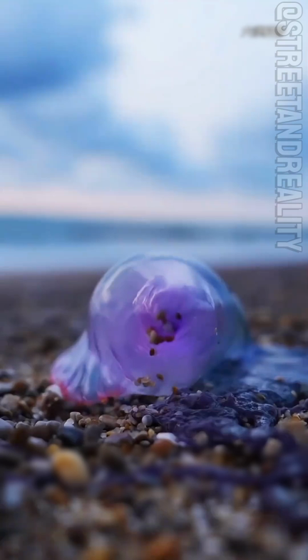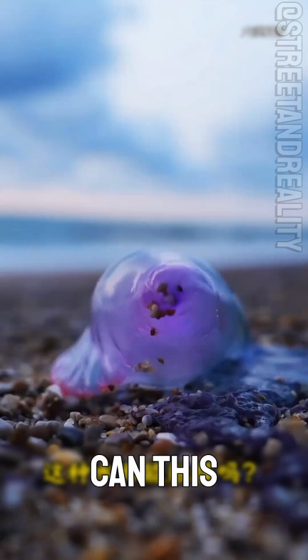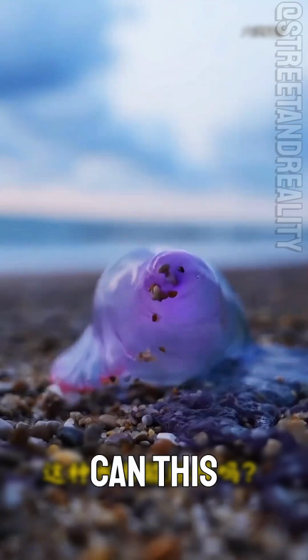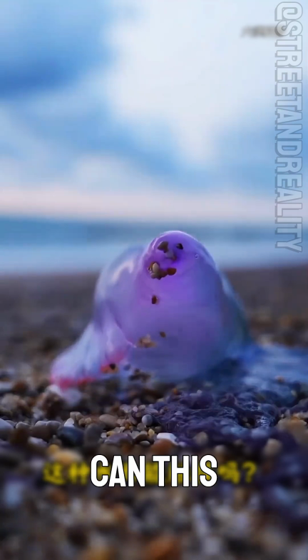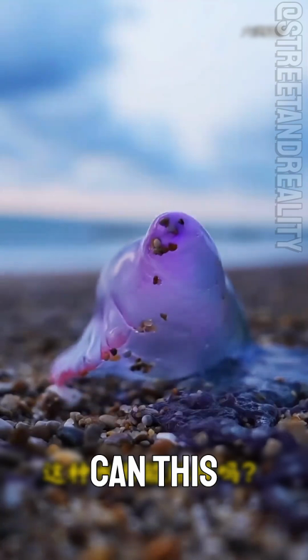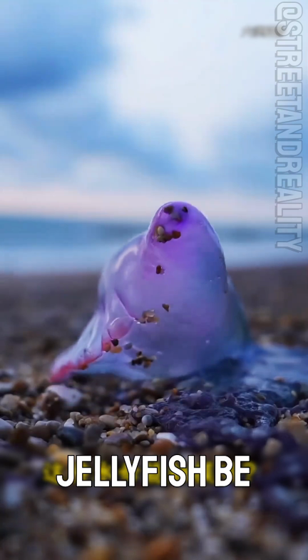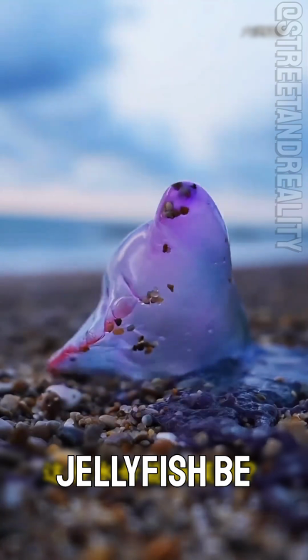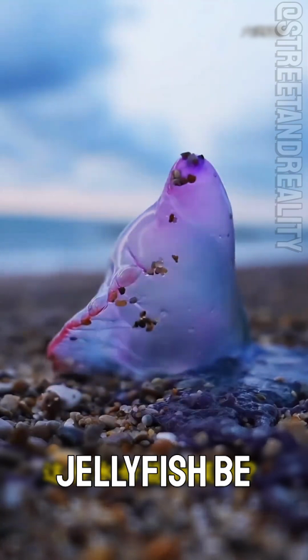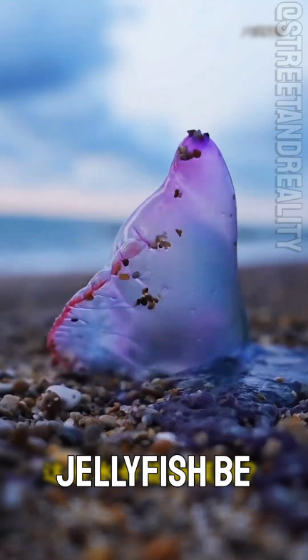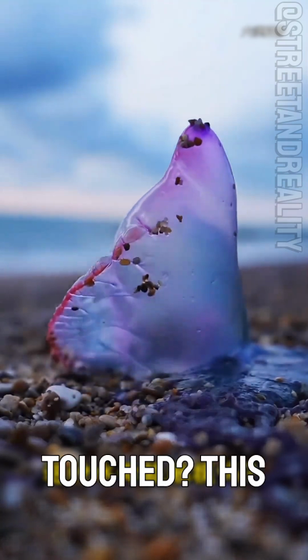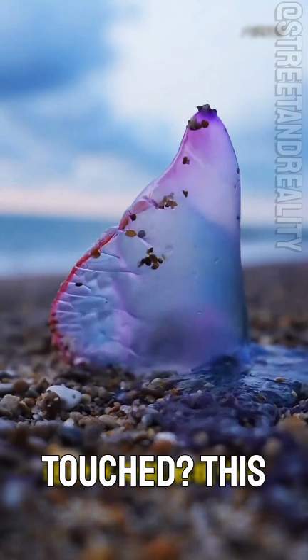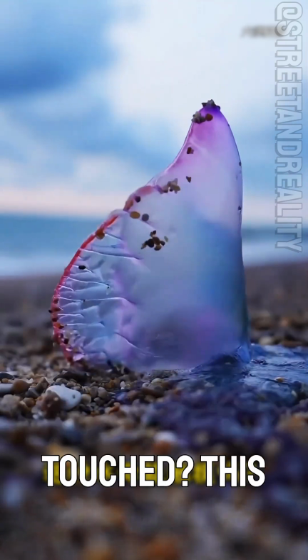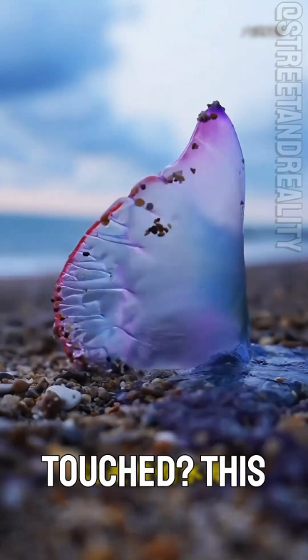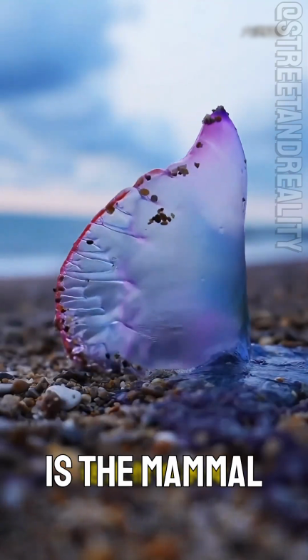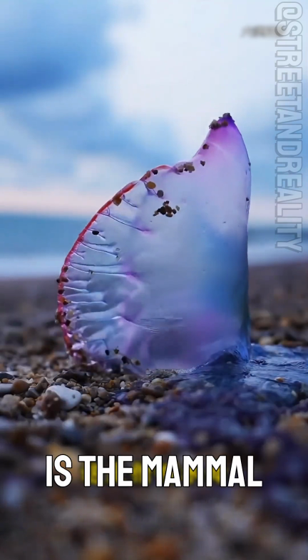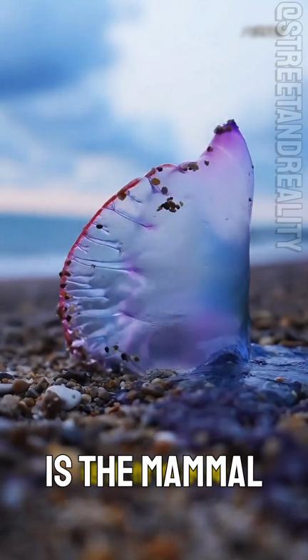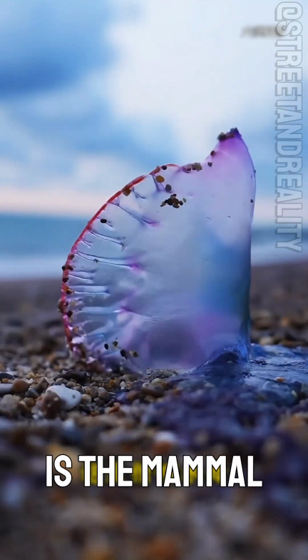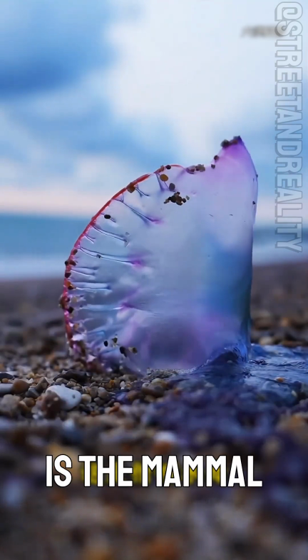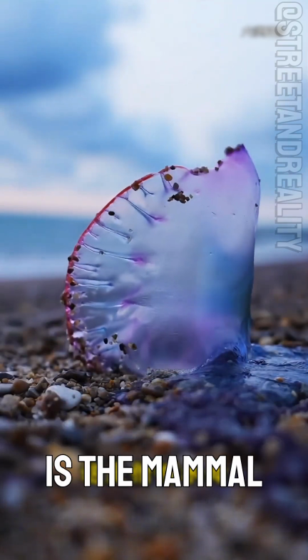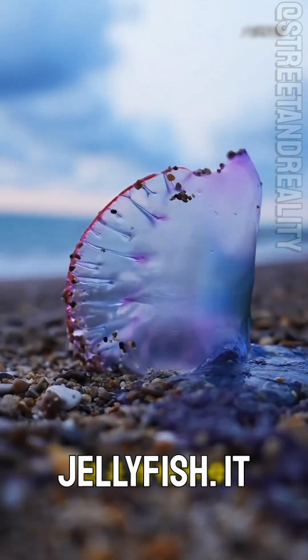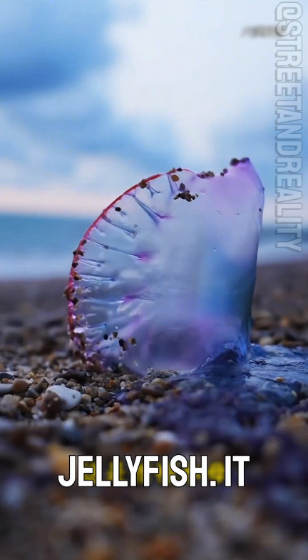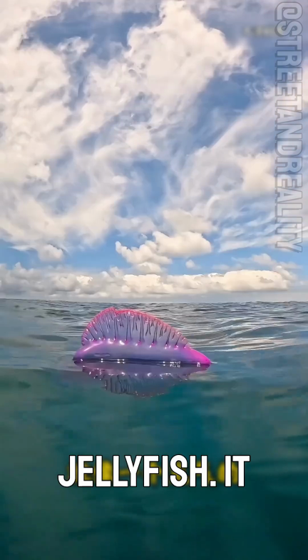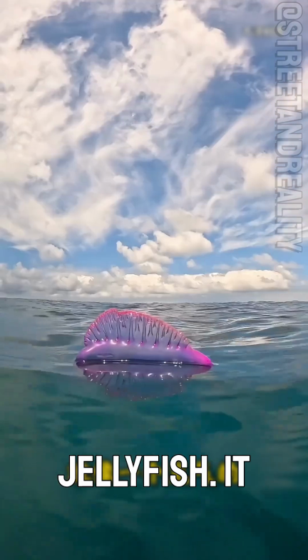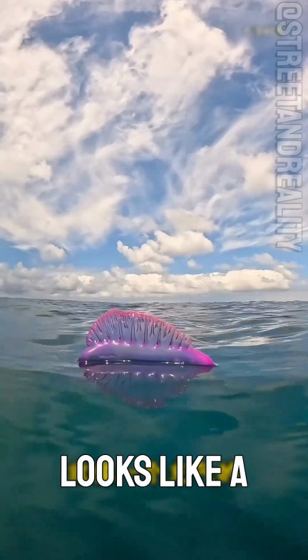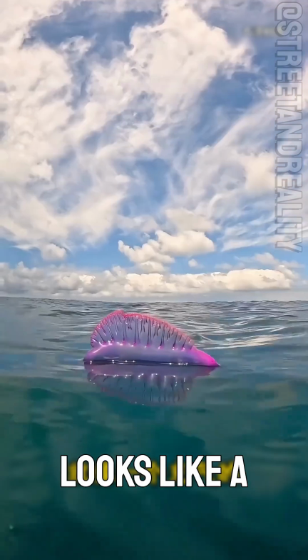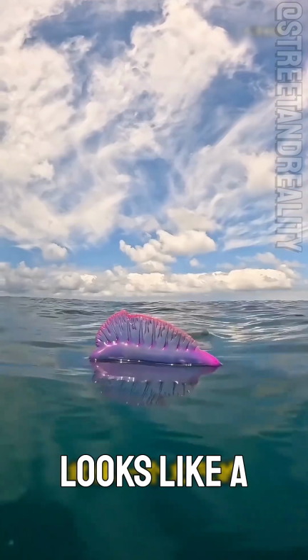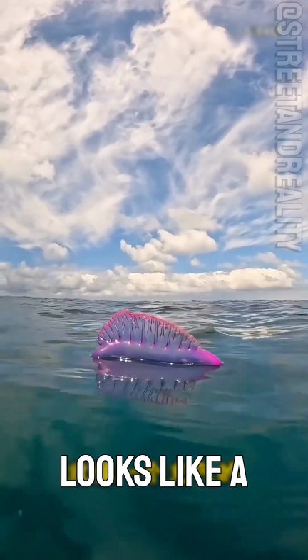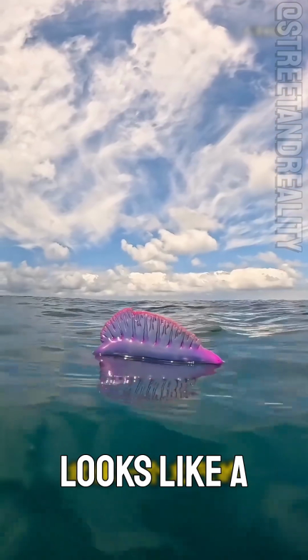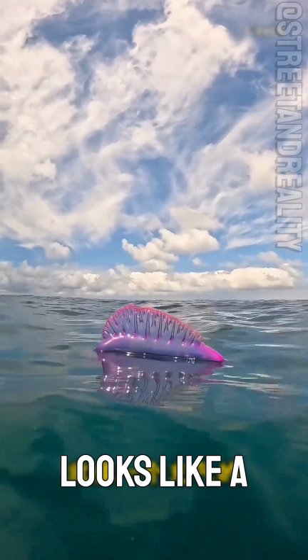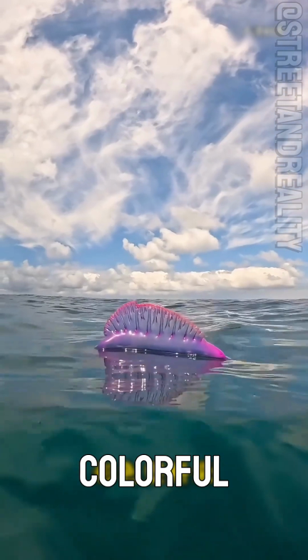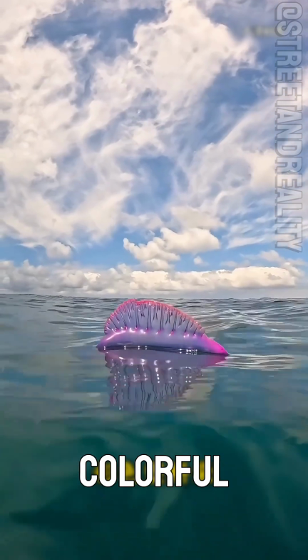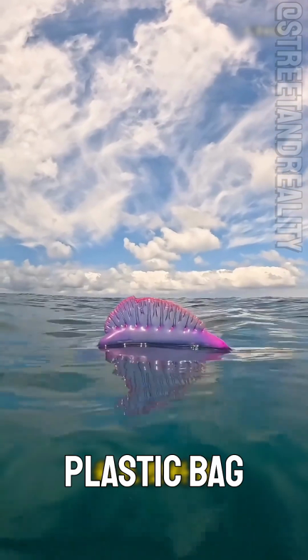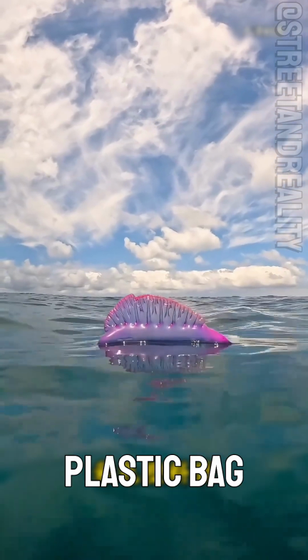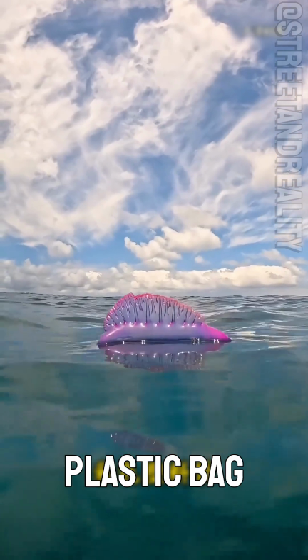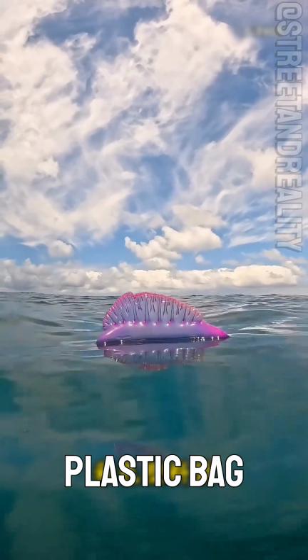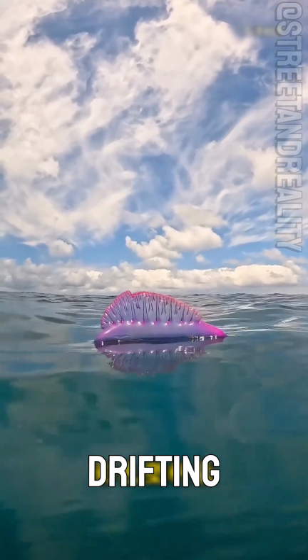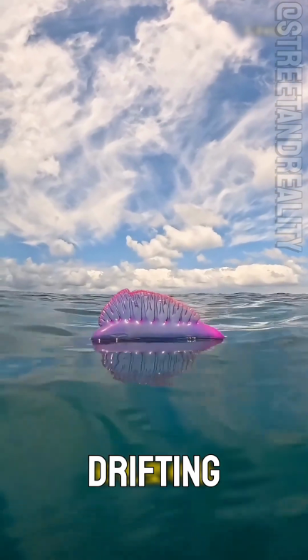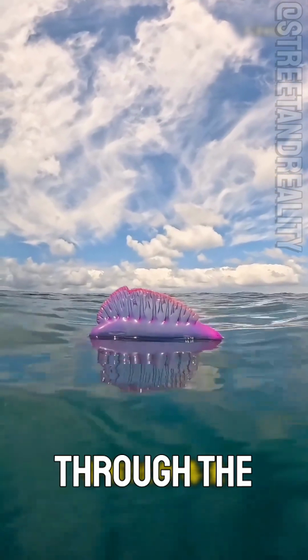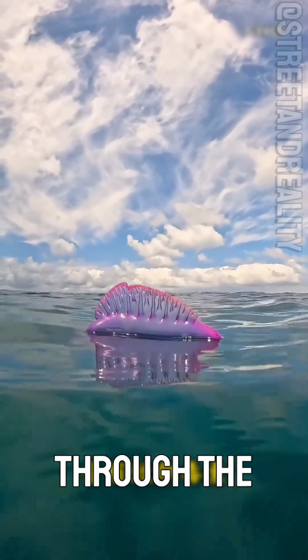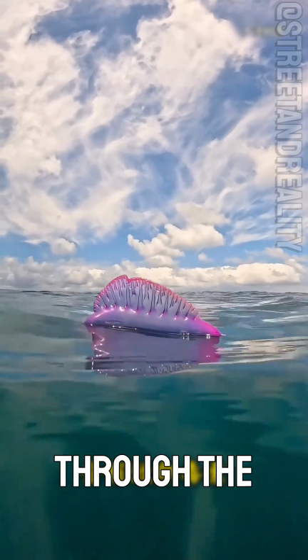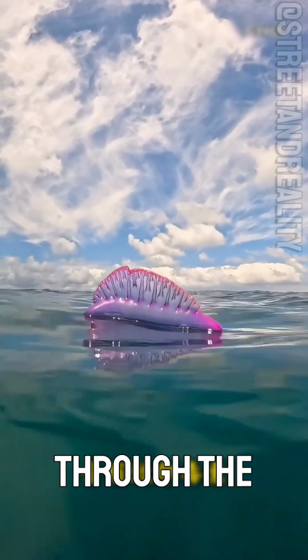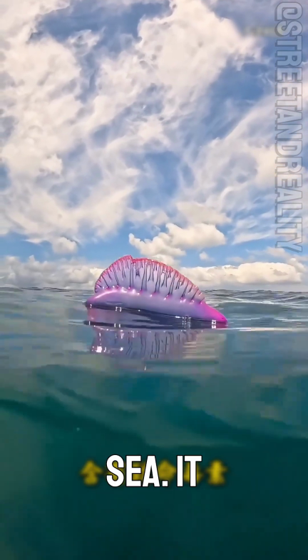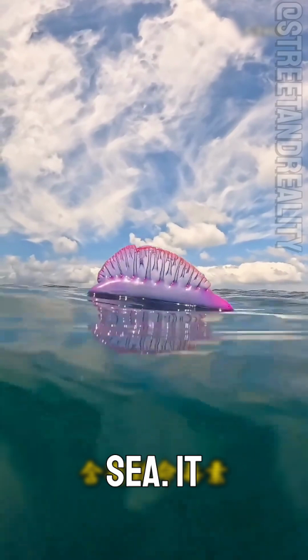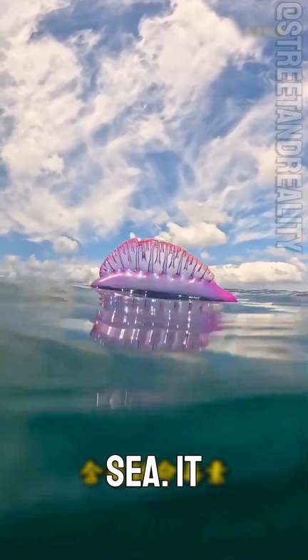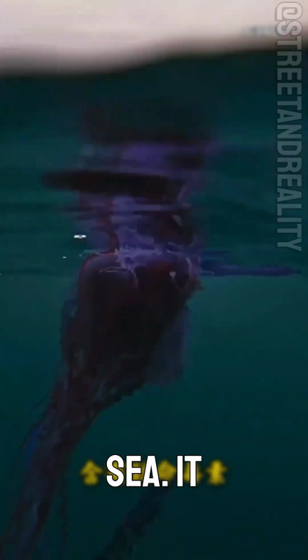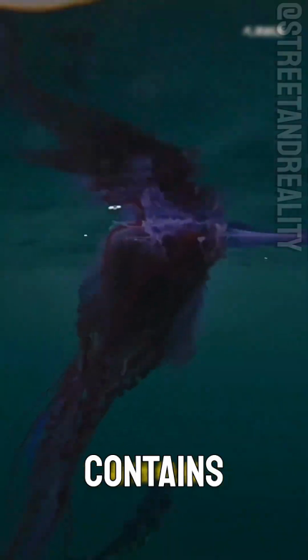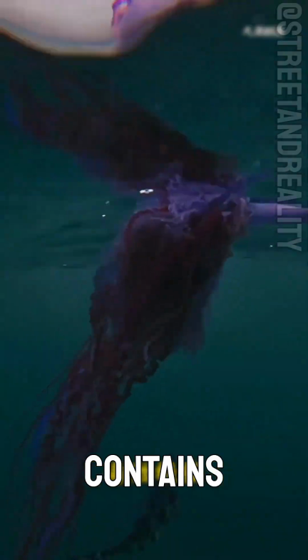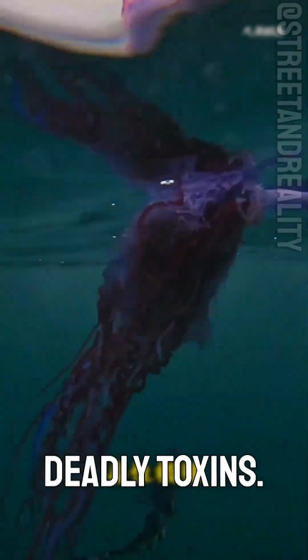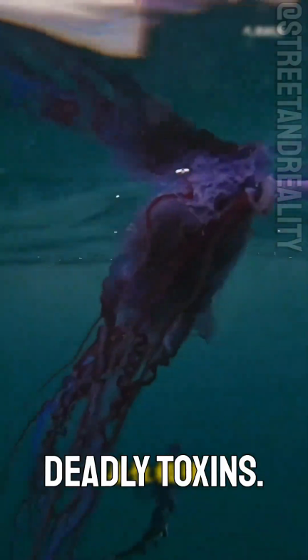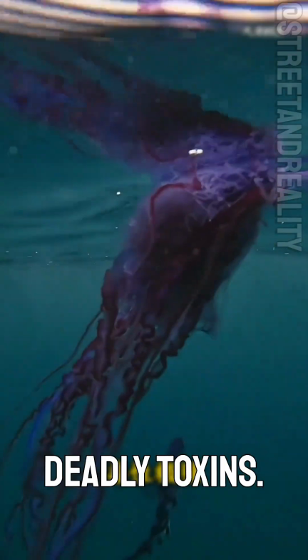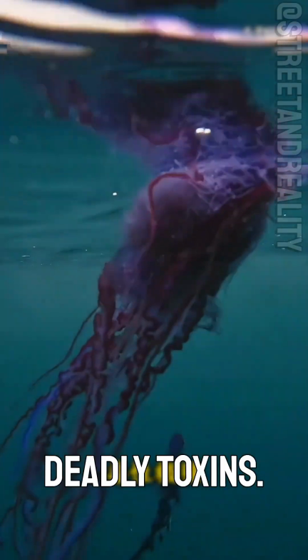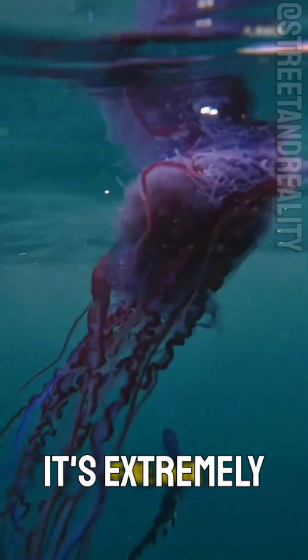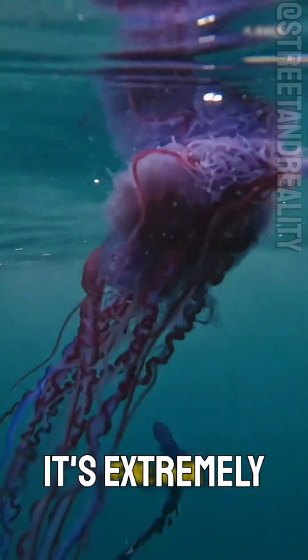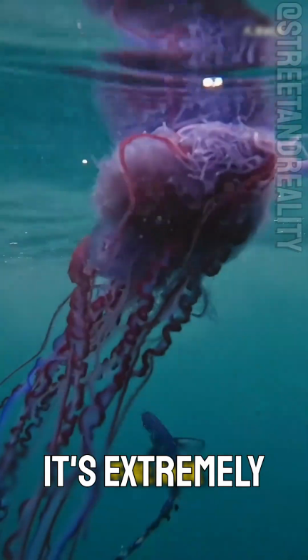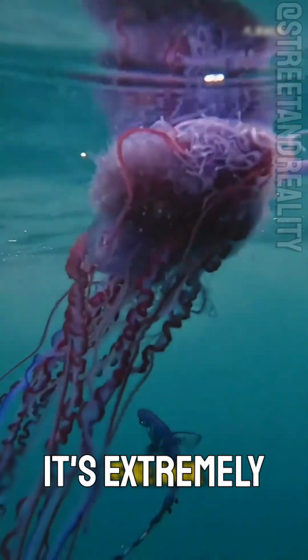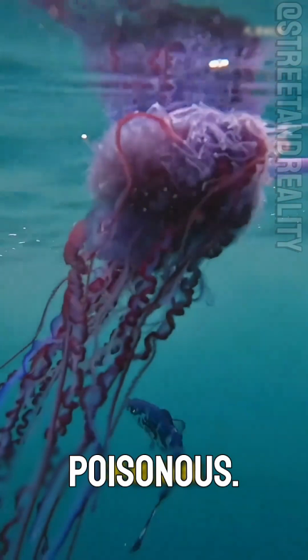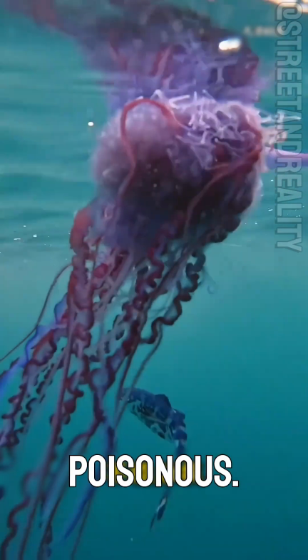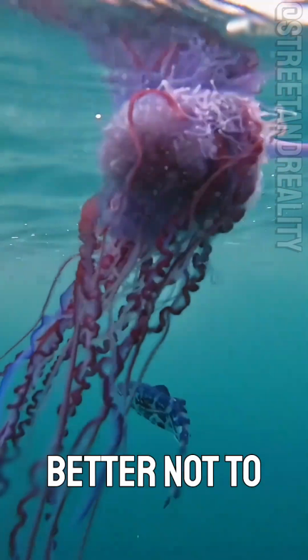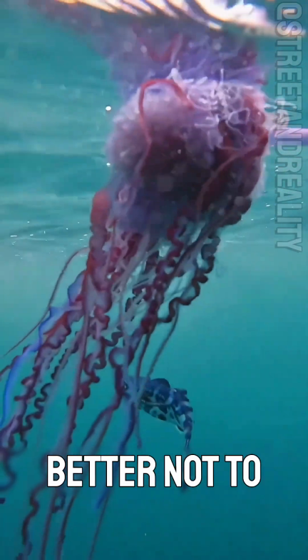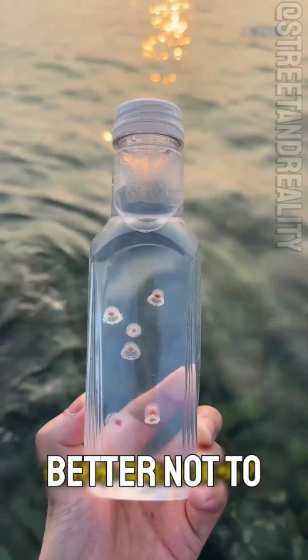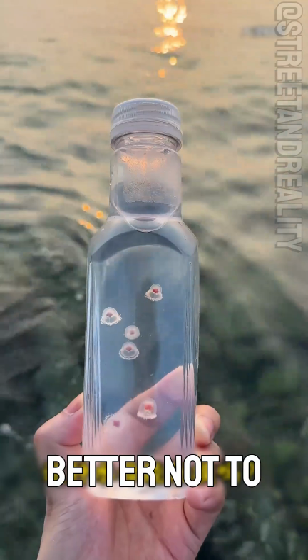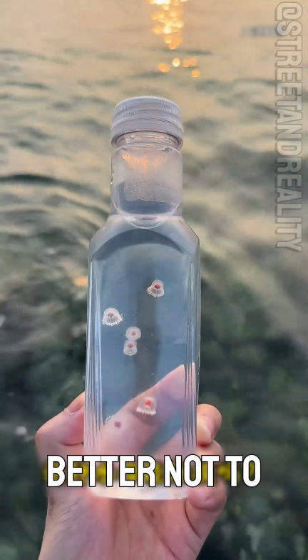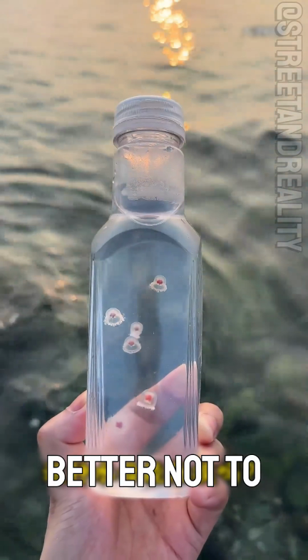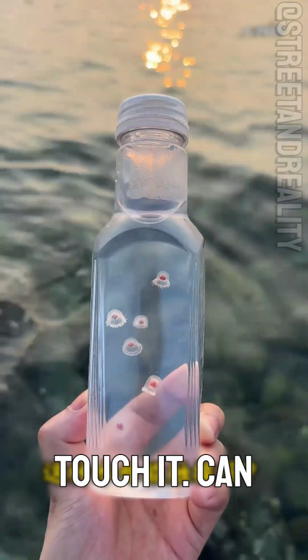Can this jellyfish be touched? This is the mammal jellyfish. It looks like a colorful plastic bag drifting through the sea. It contains deadly toxins and is extremely poisonous. Better not to touch it.